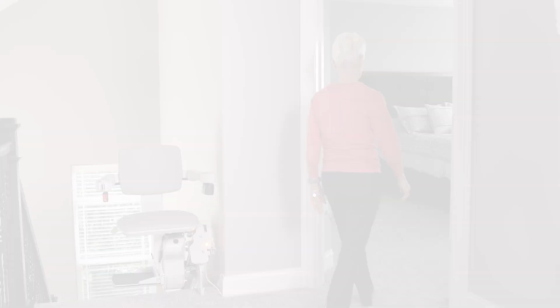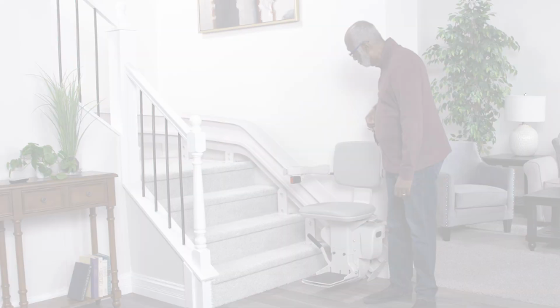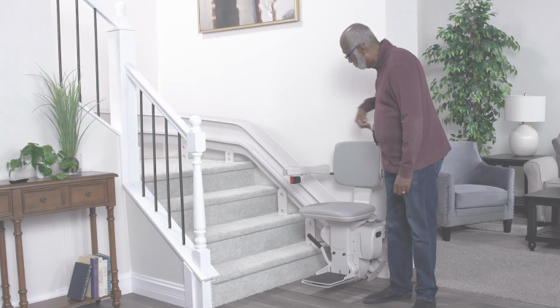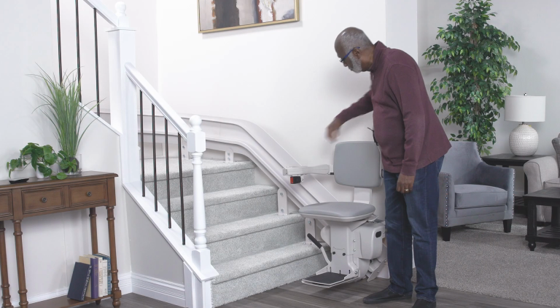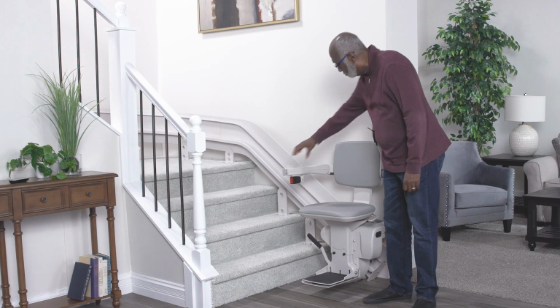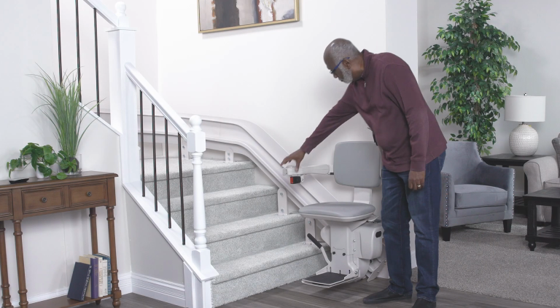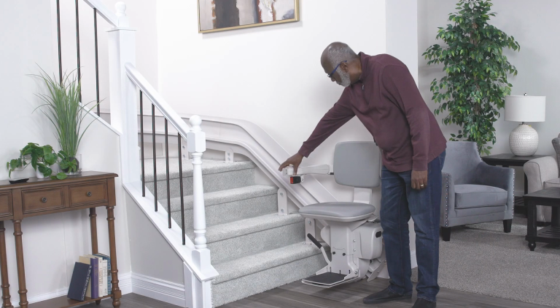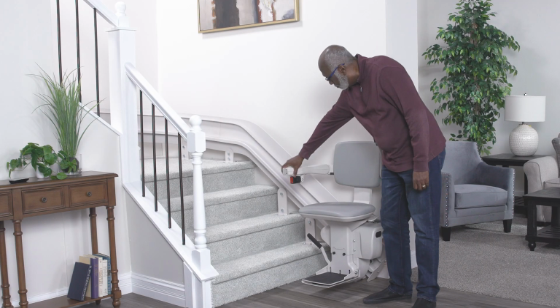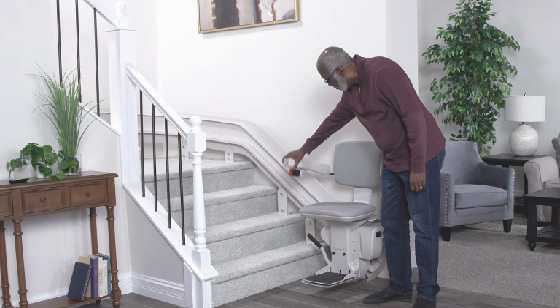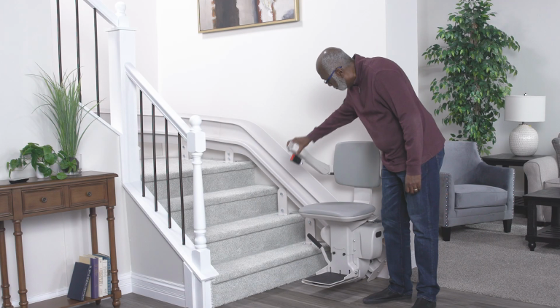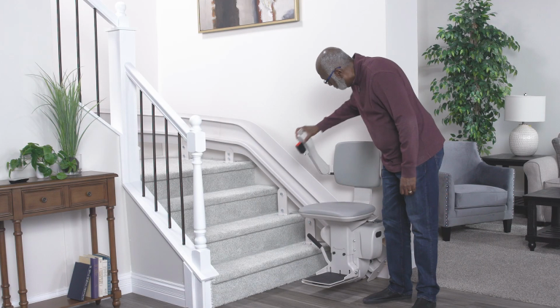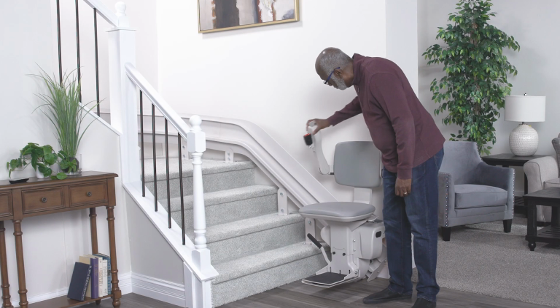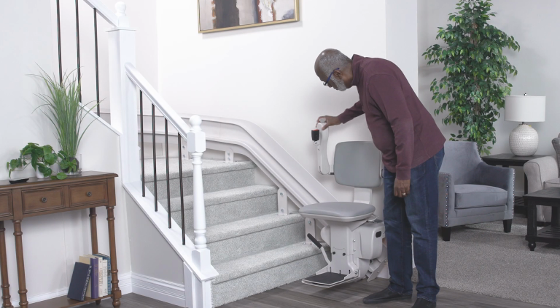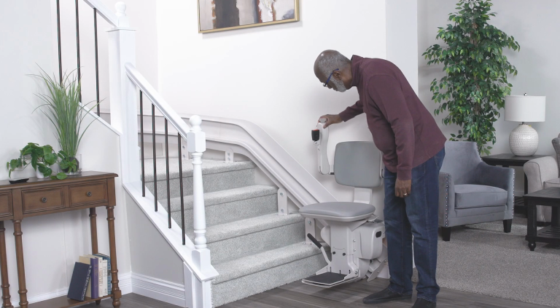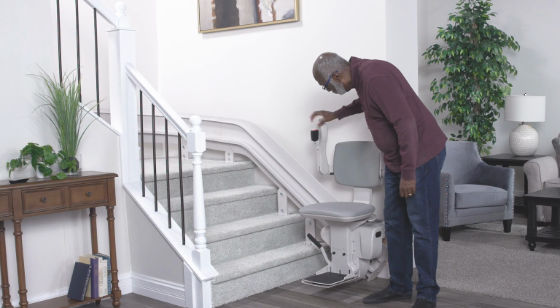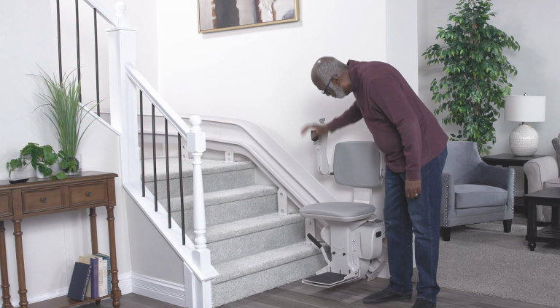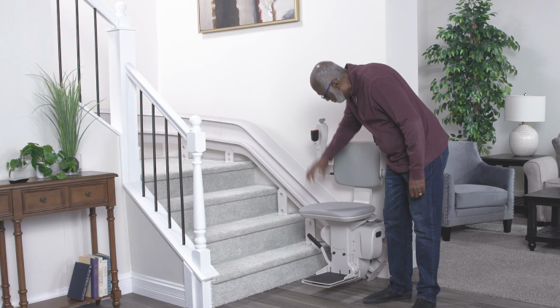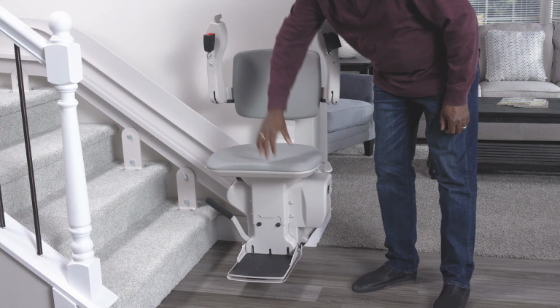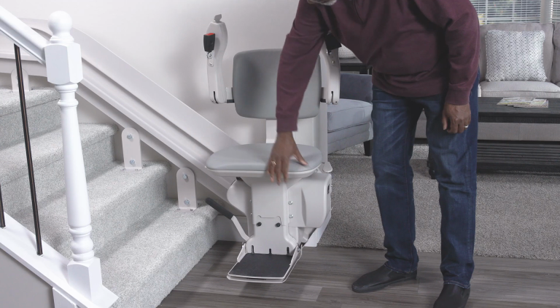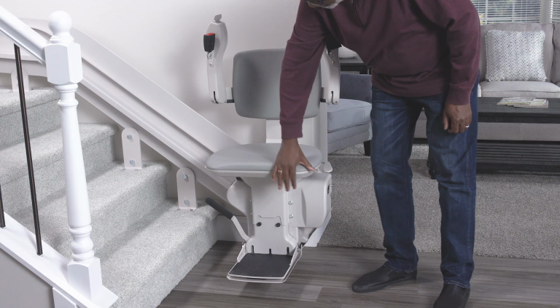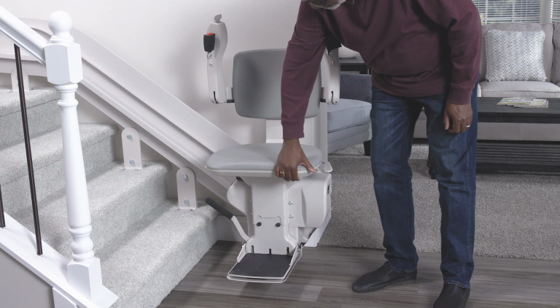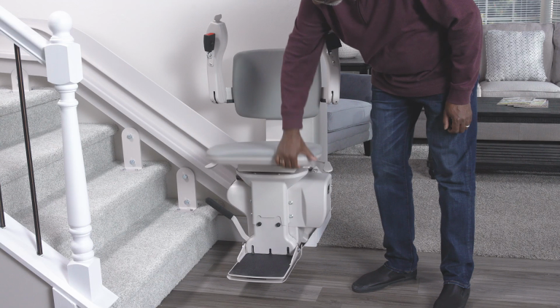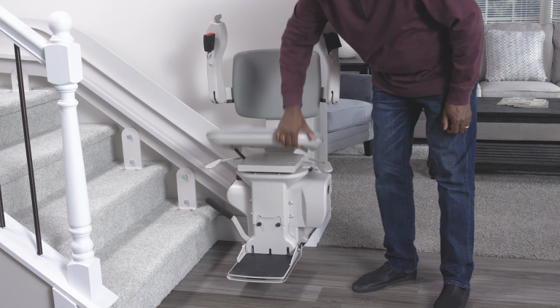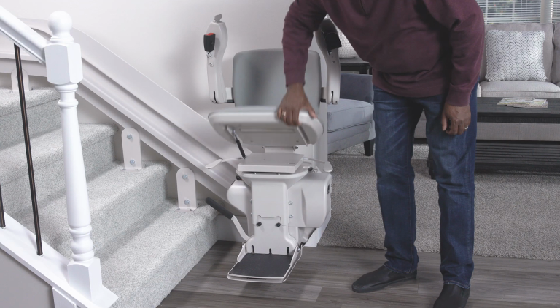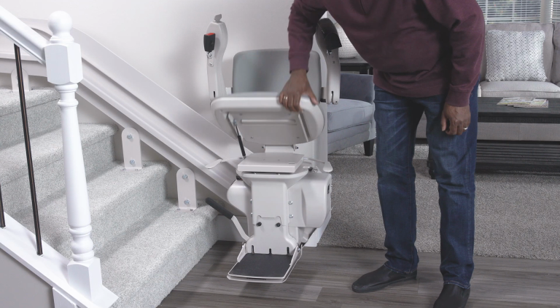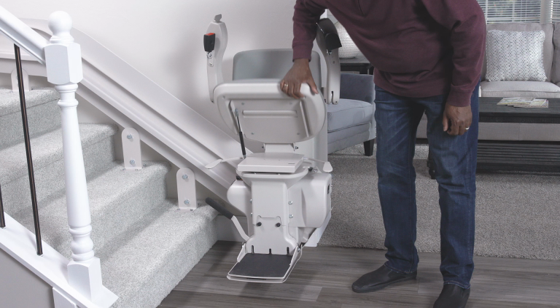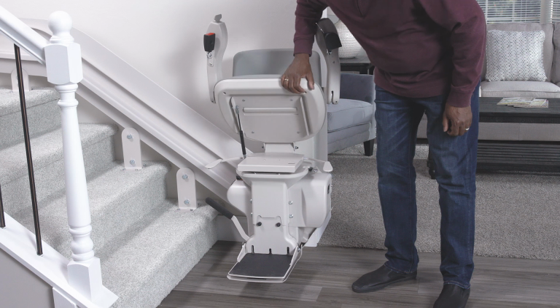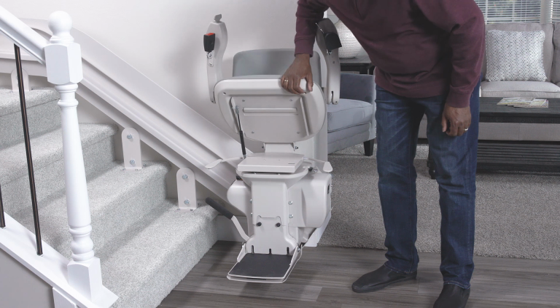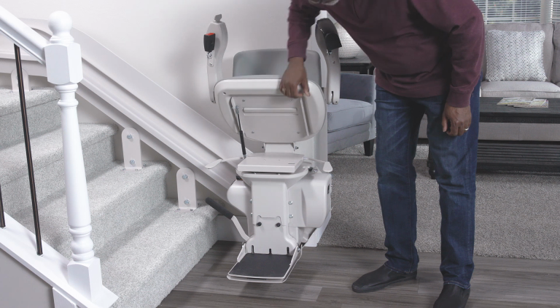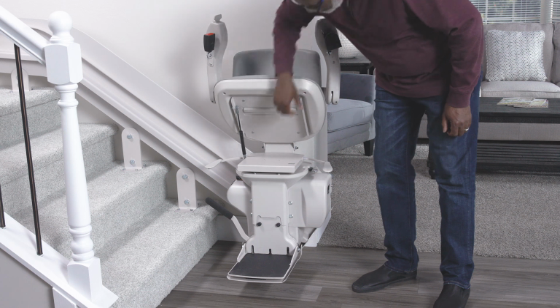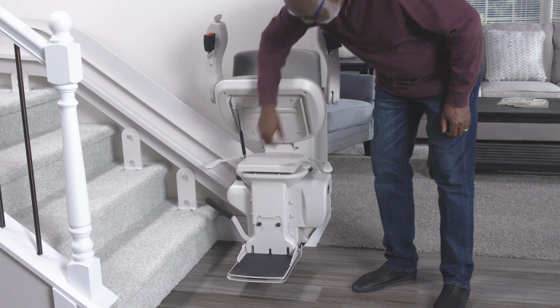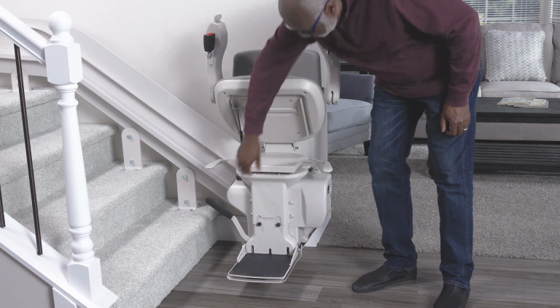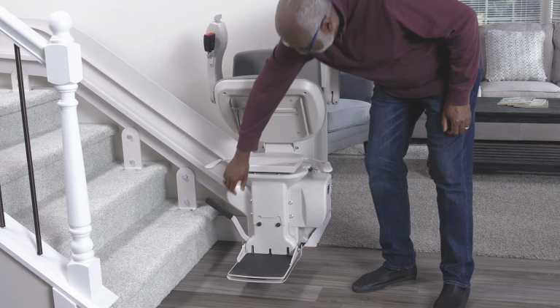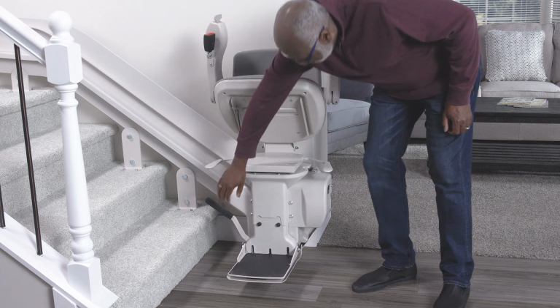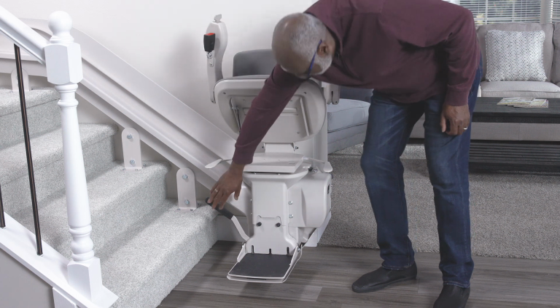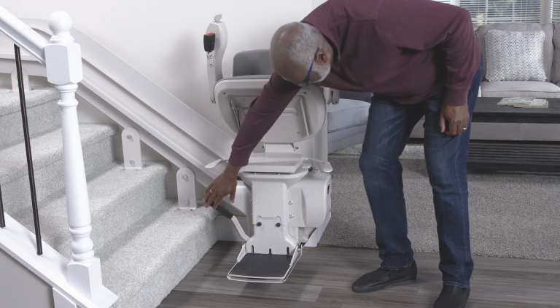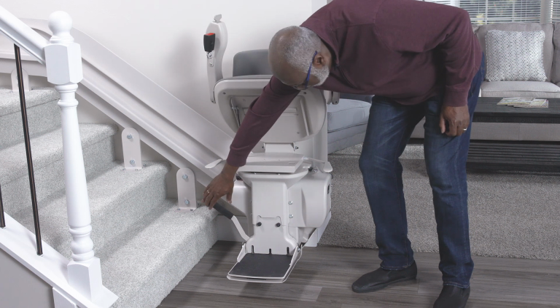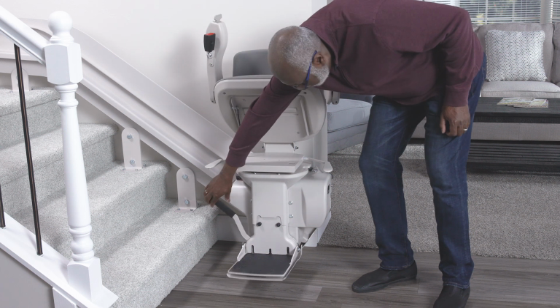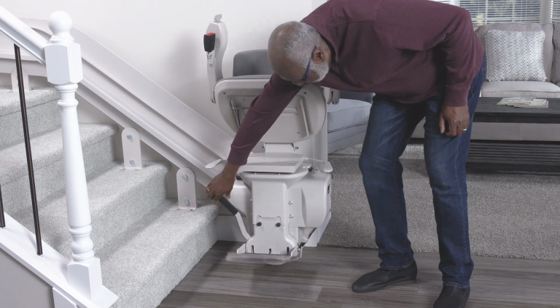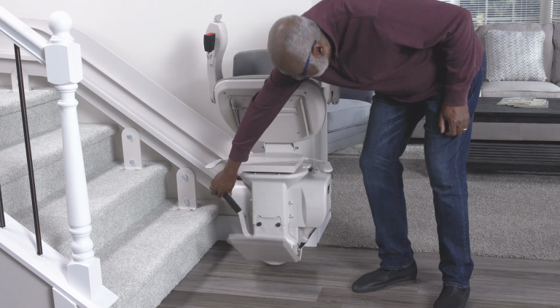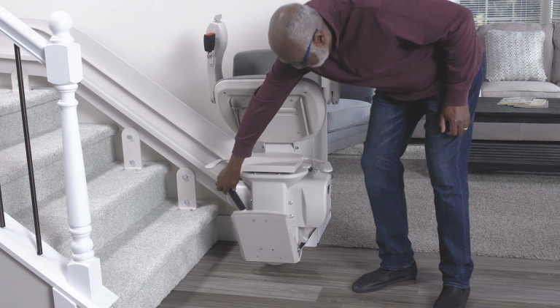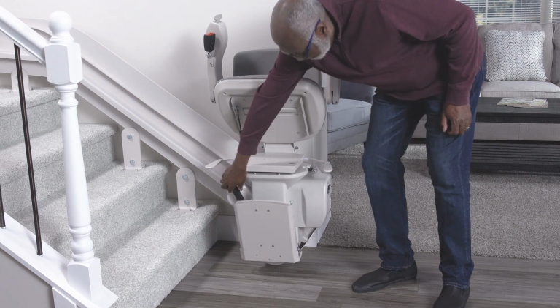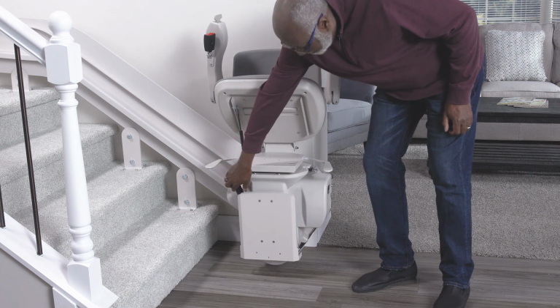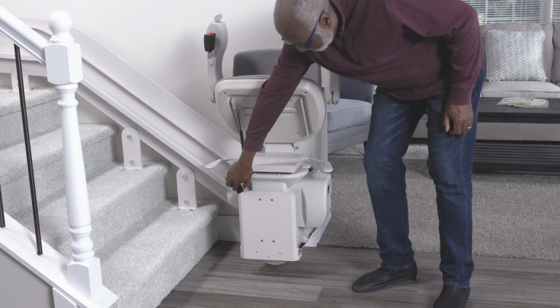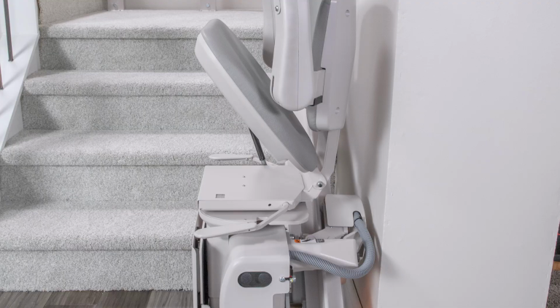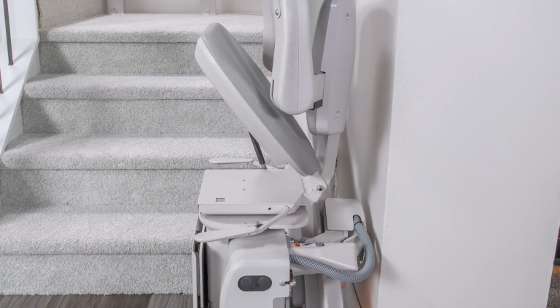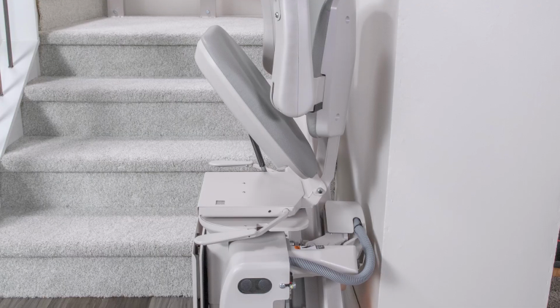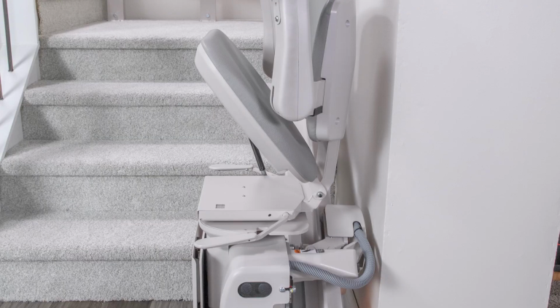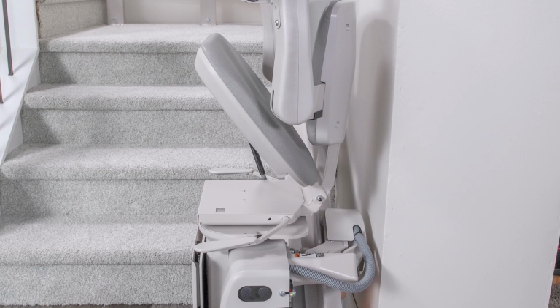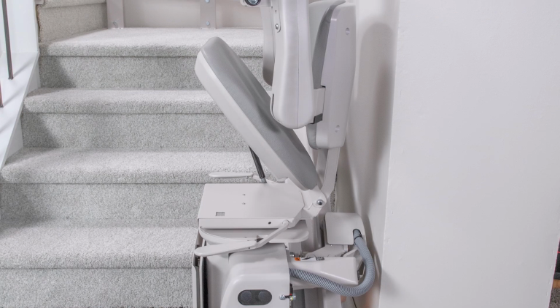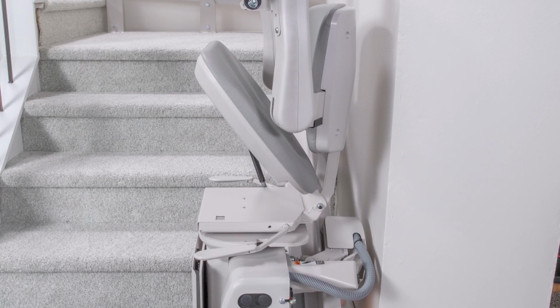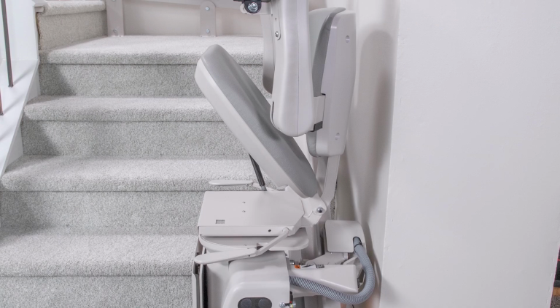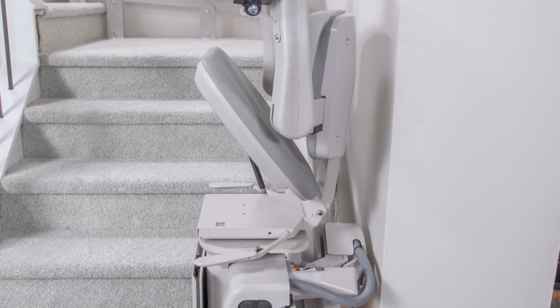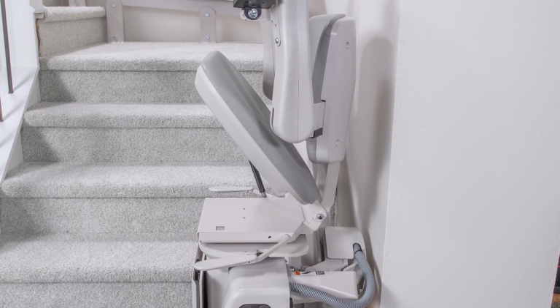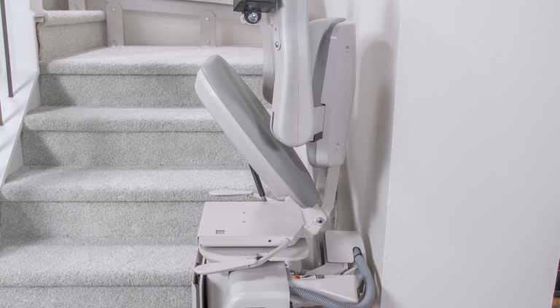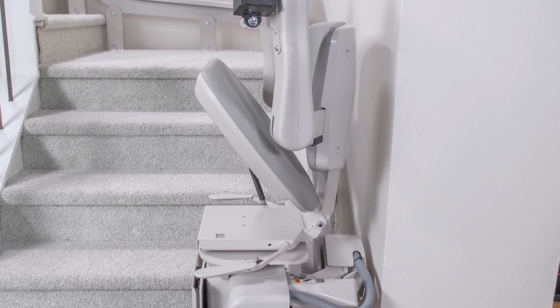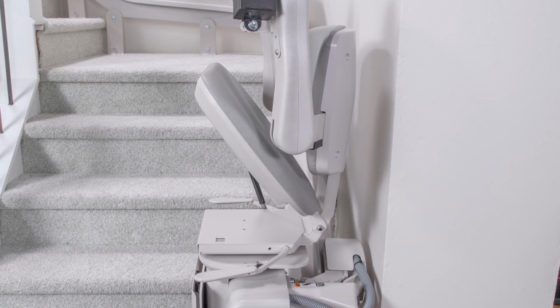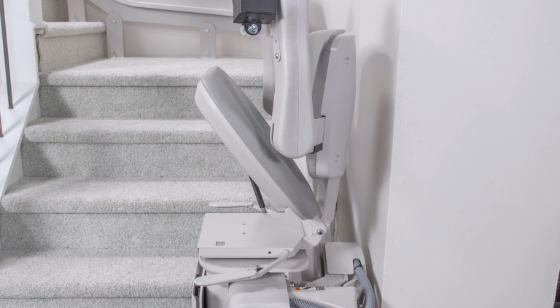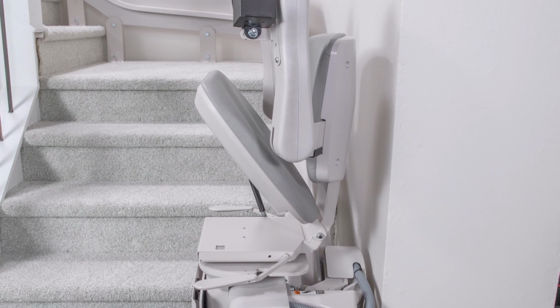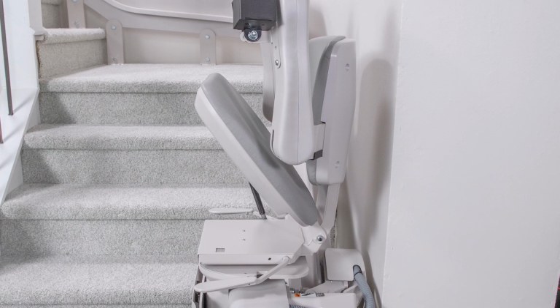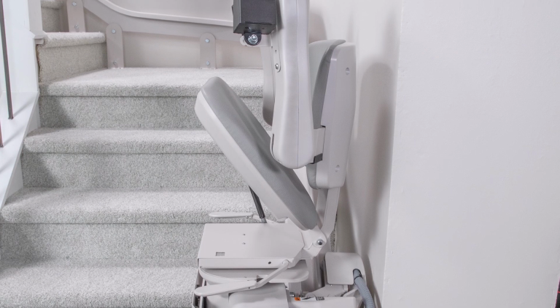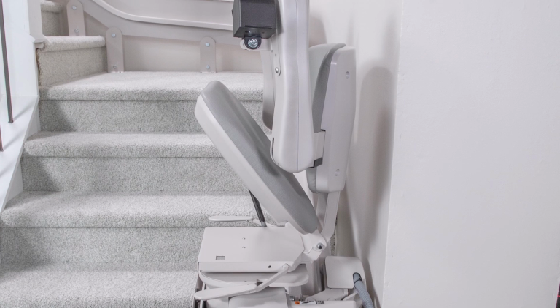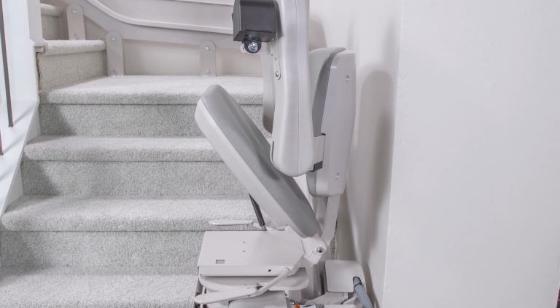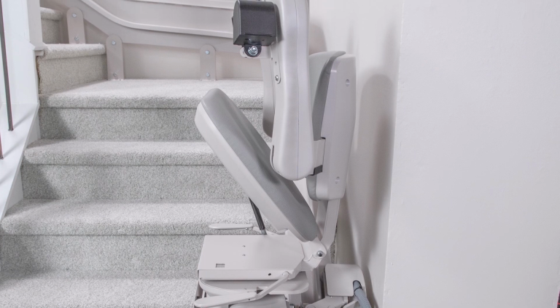When the stairlift is not in use, fold the arms, seat, and footrest to gain even more open space.